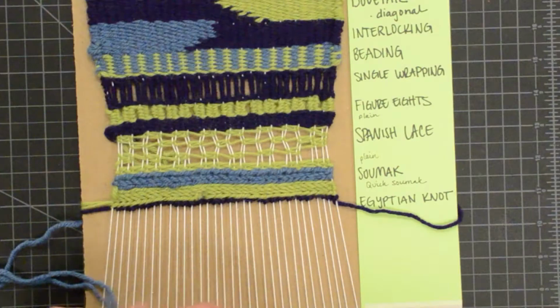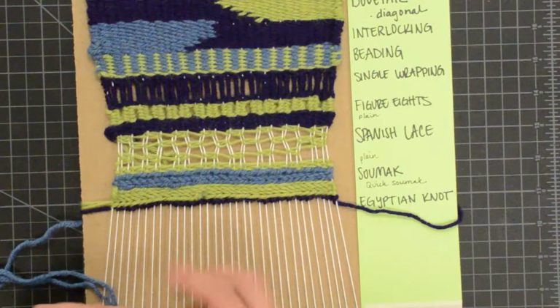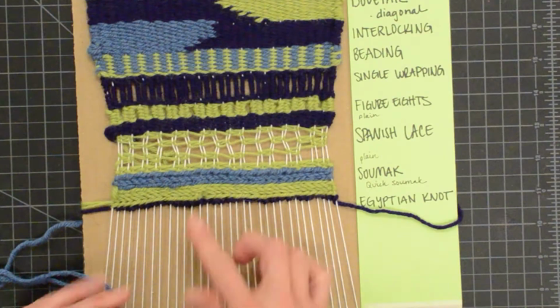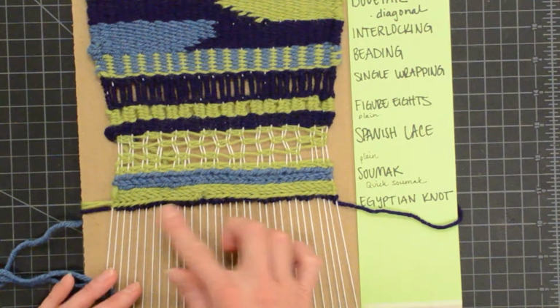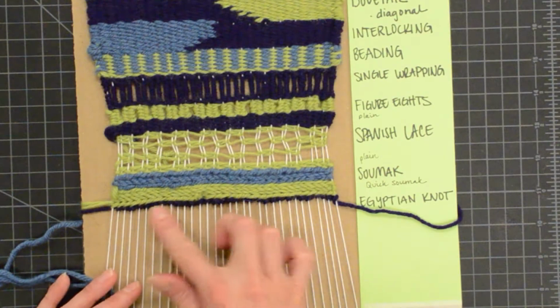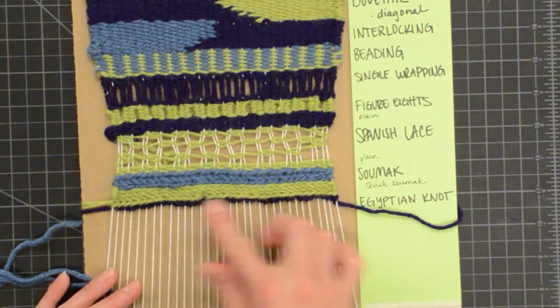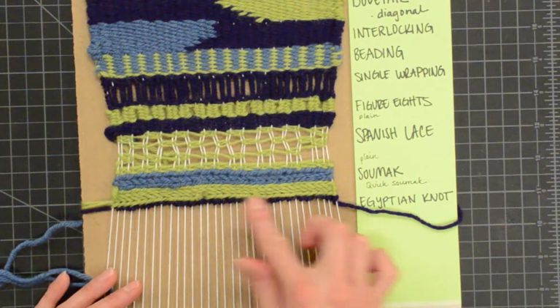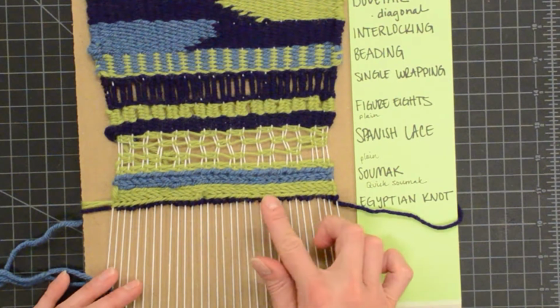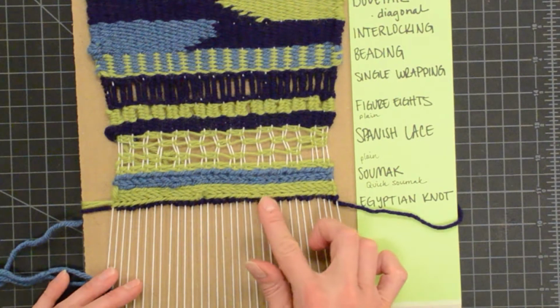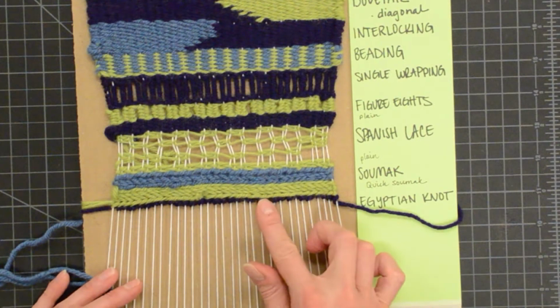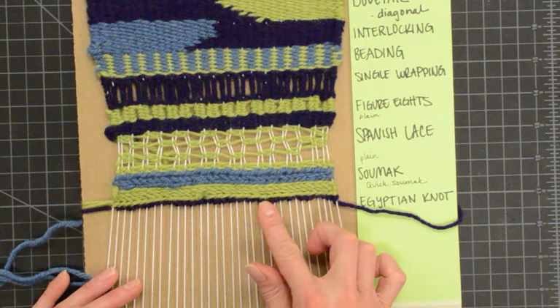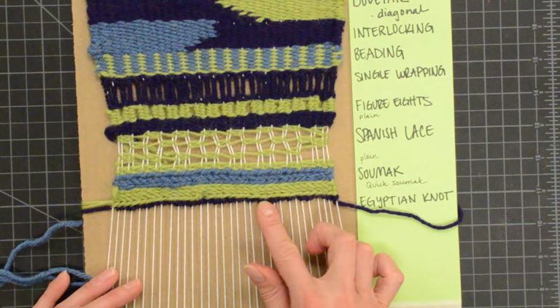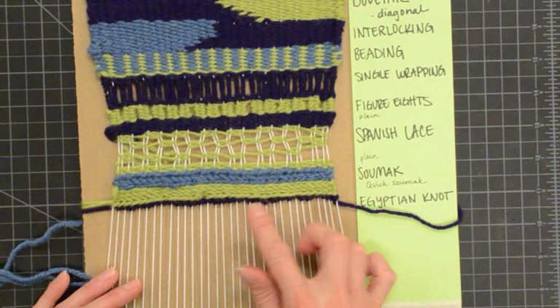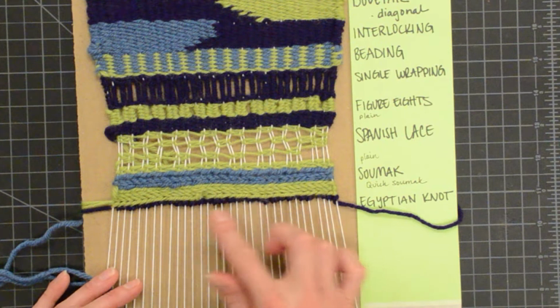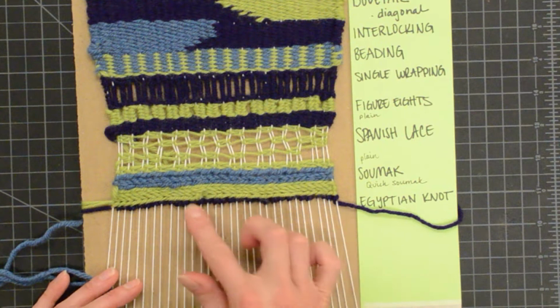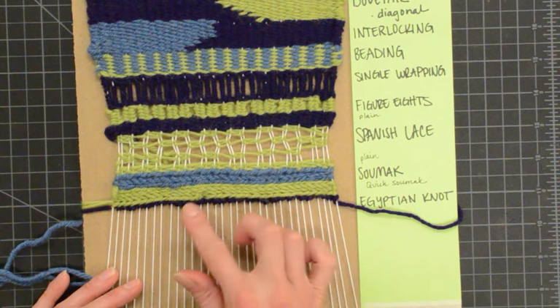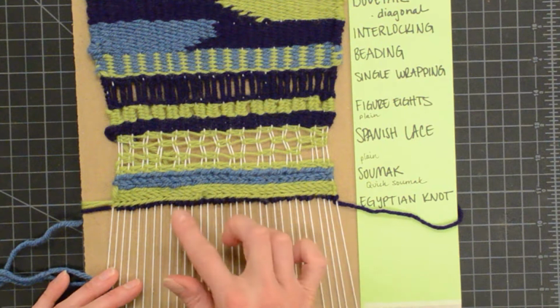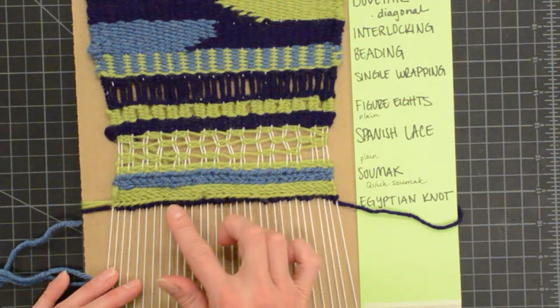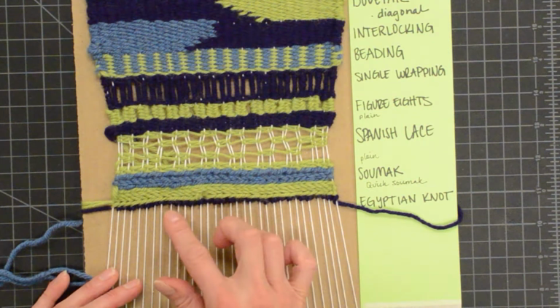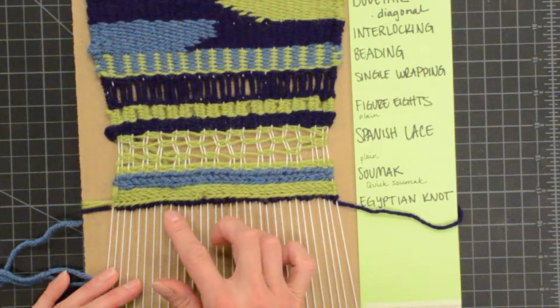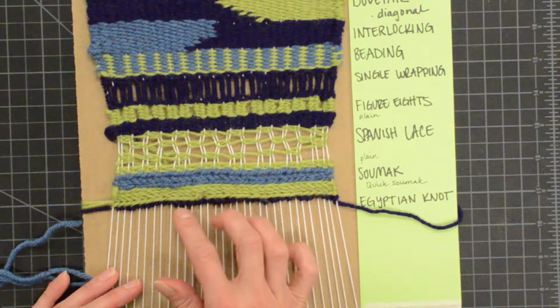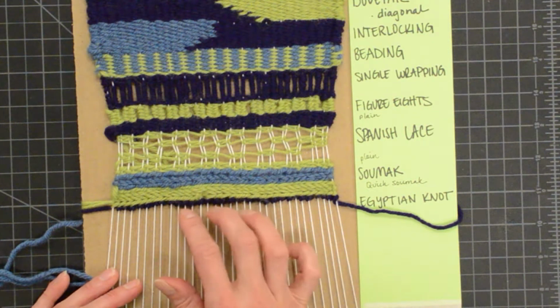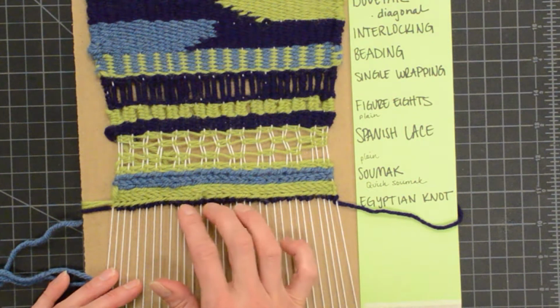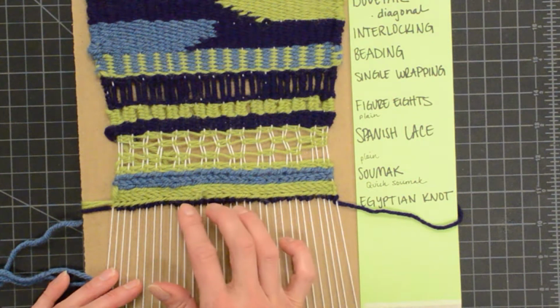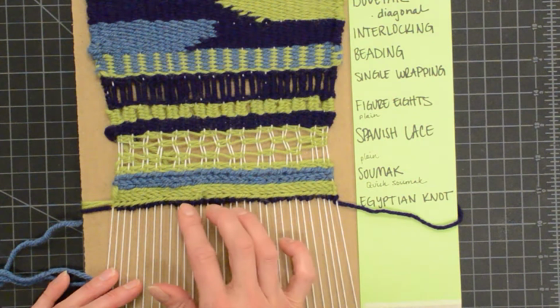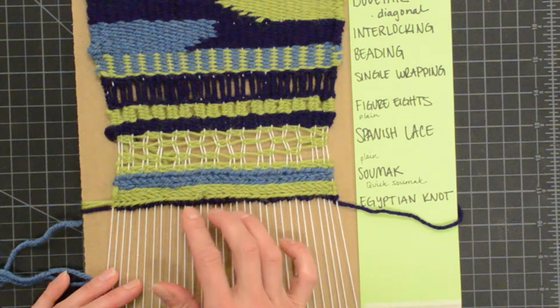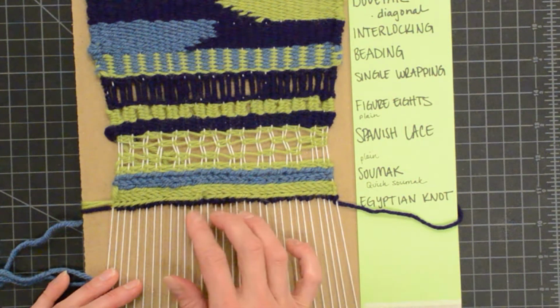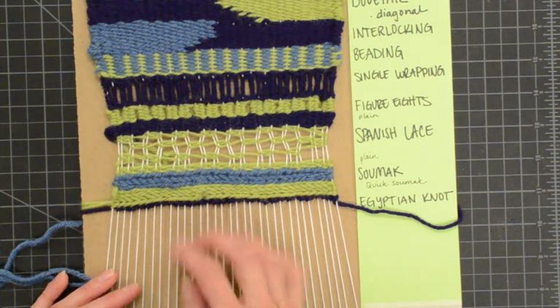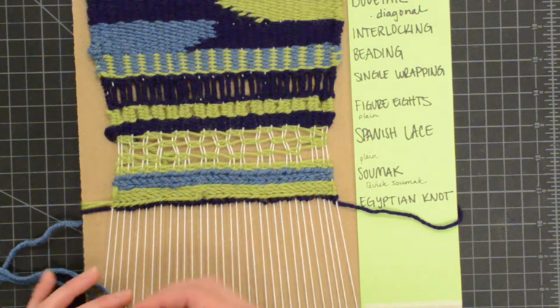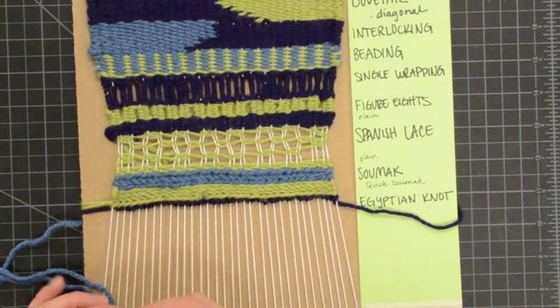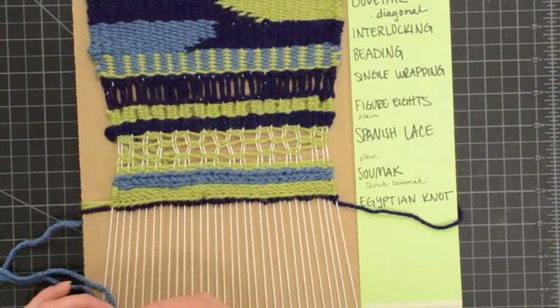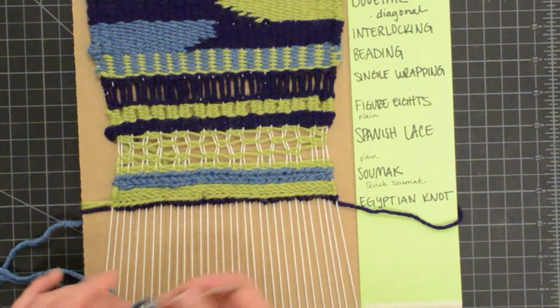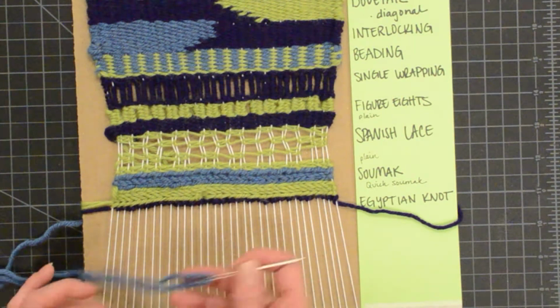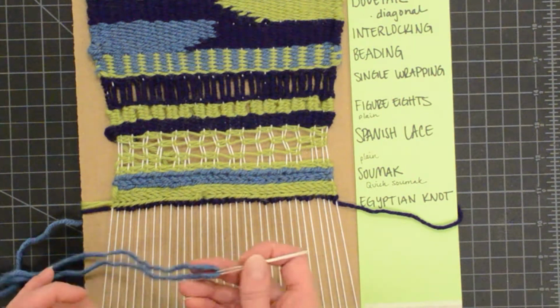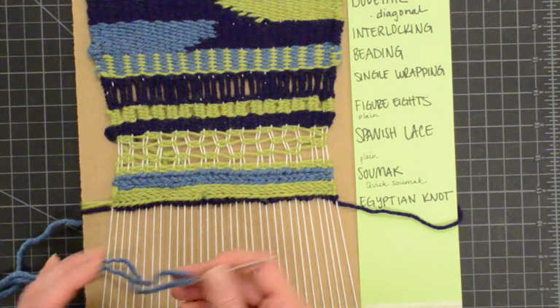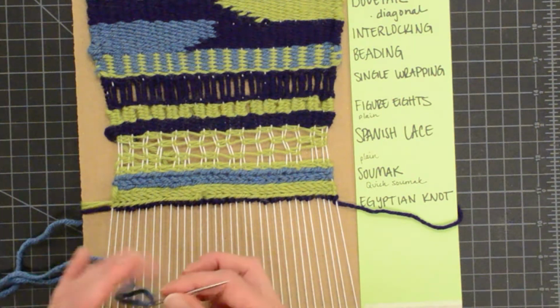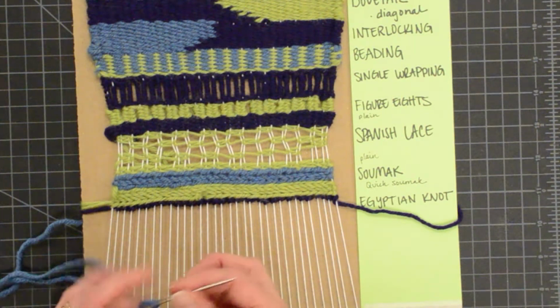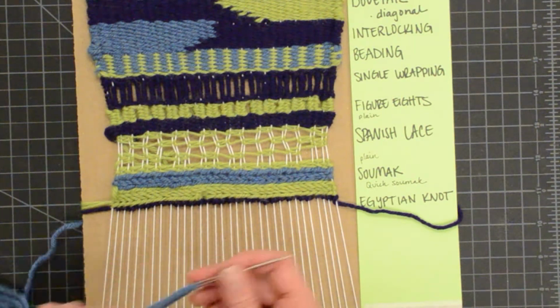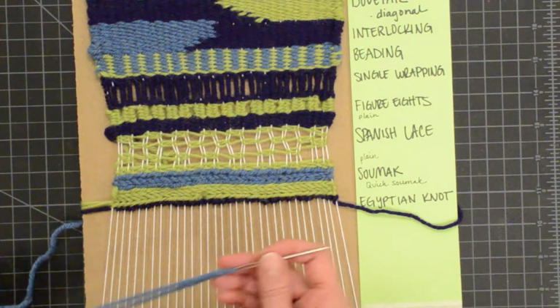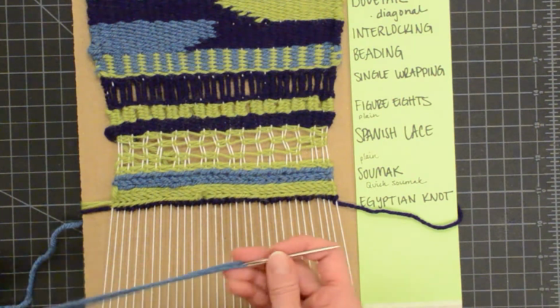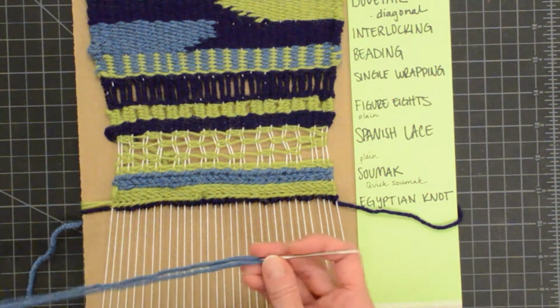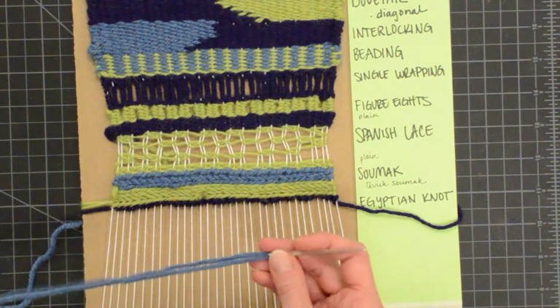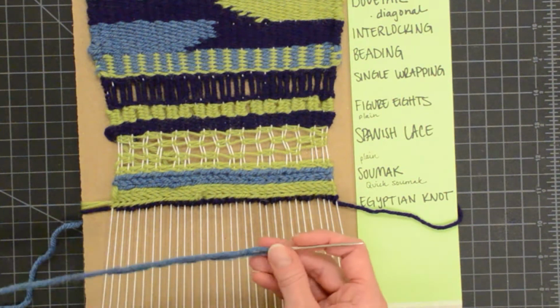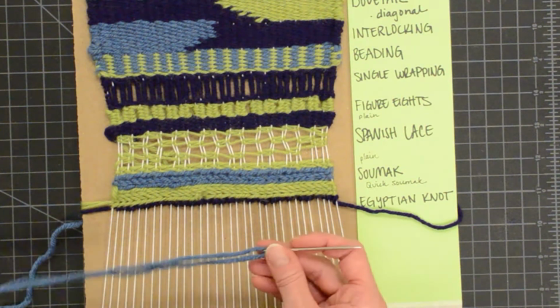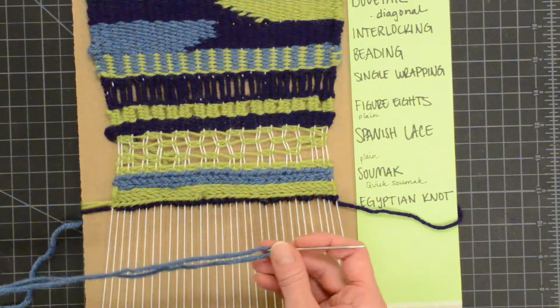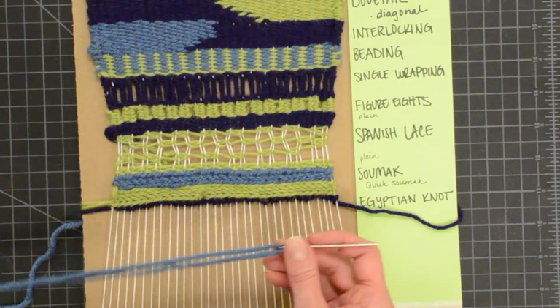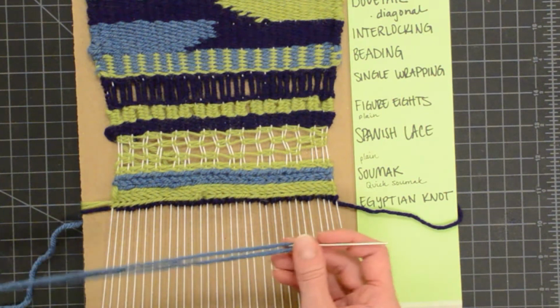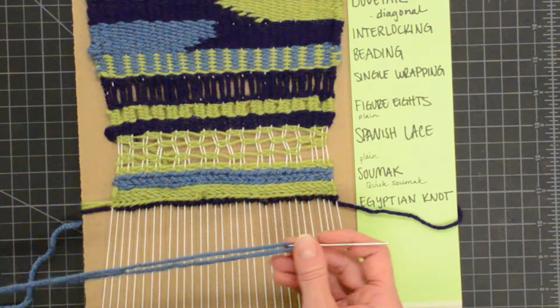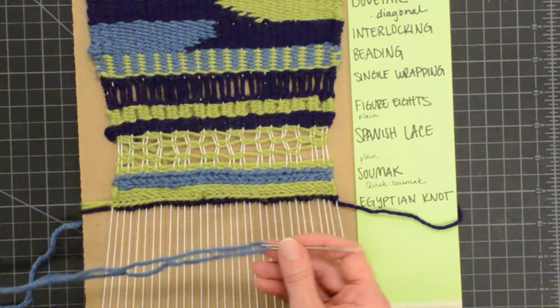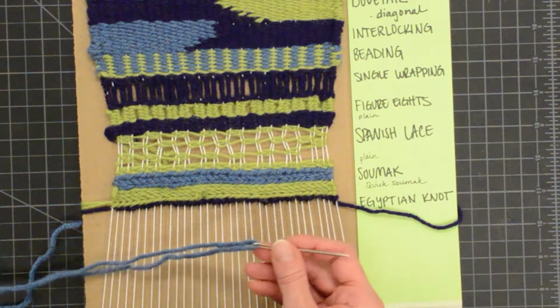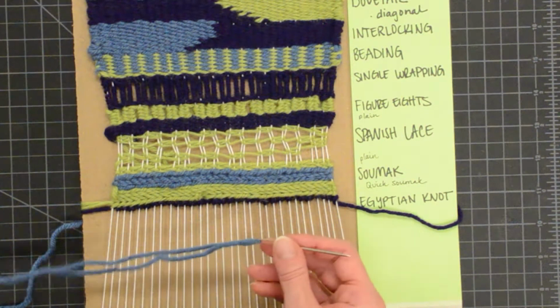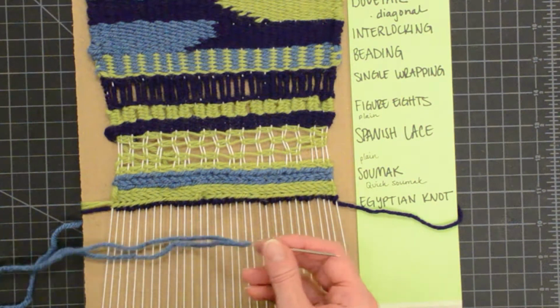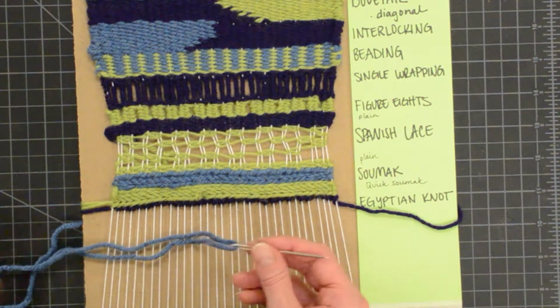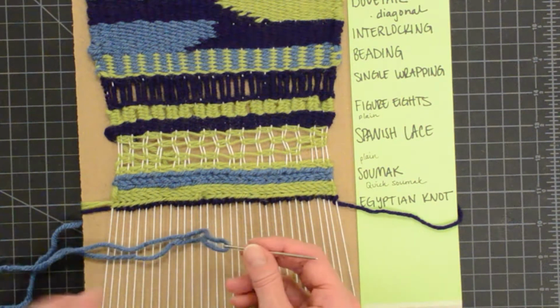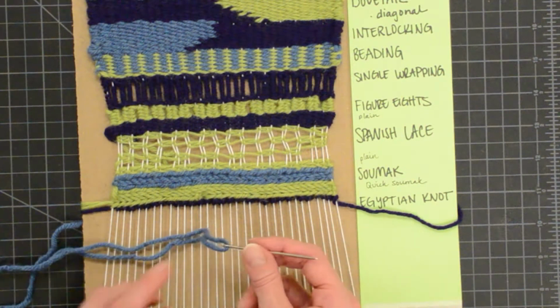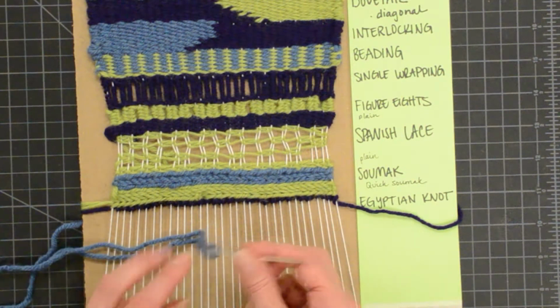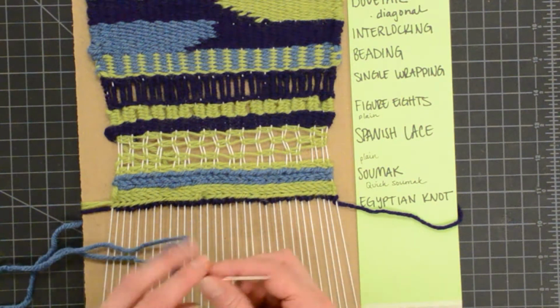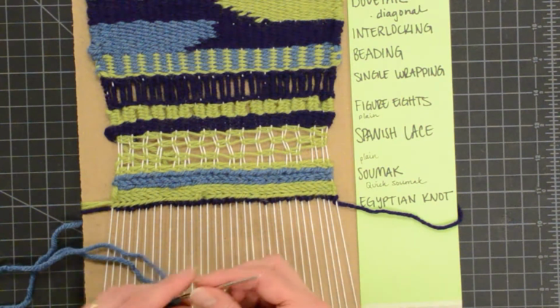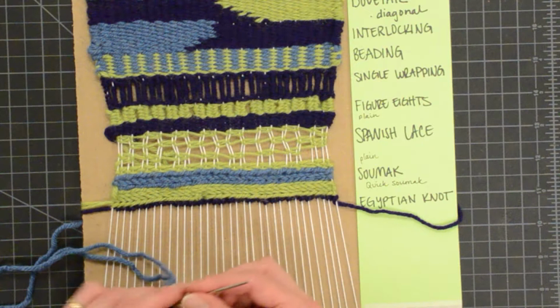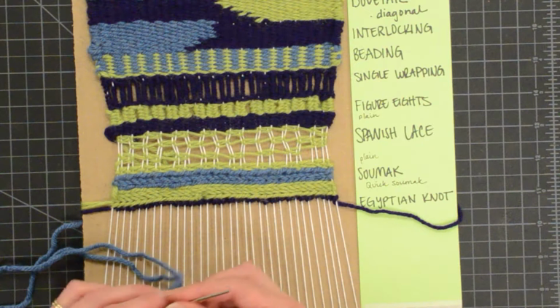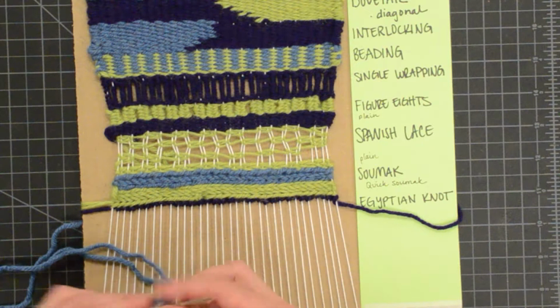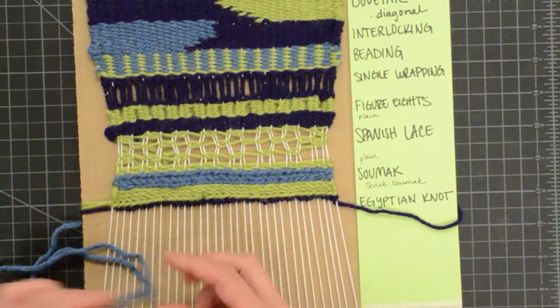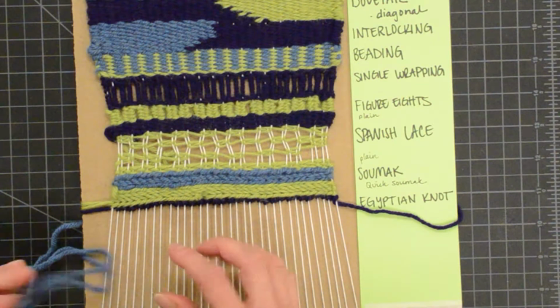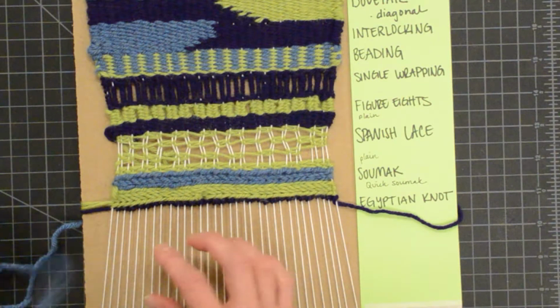I just did one row of Egyptian knot, but I know it's really hard to see, so I'm going to show you again with this blue color.